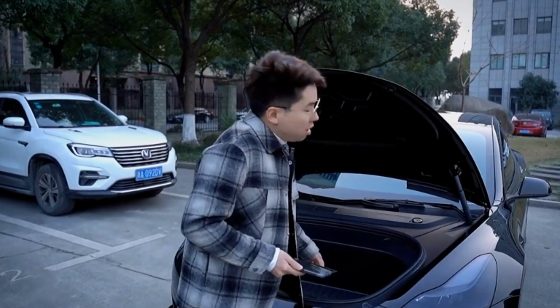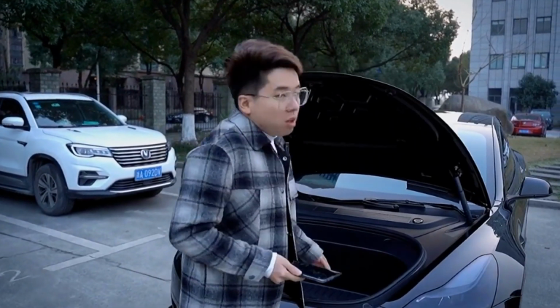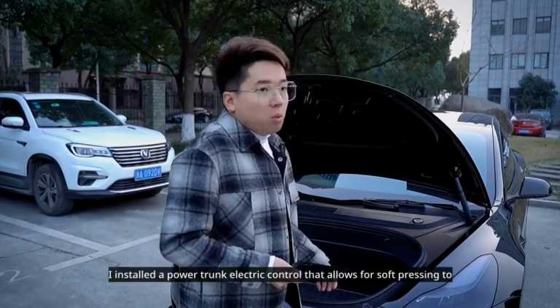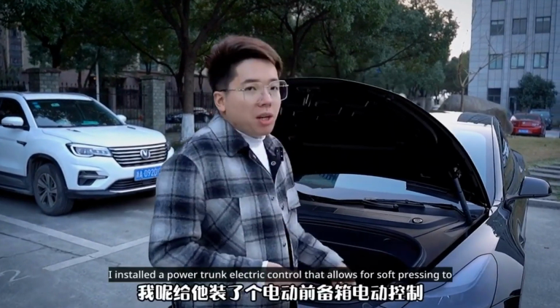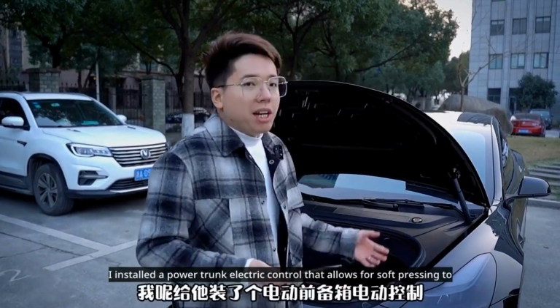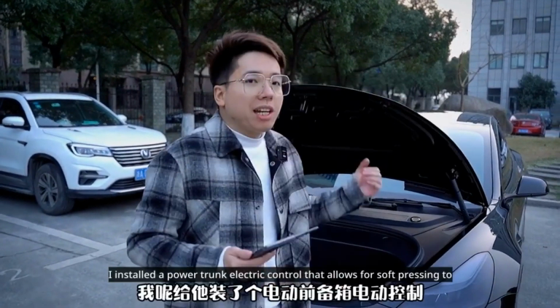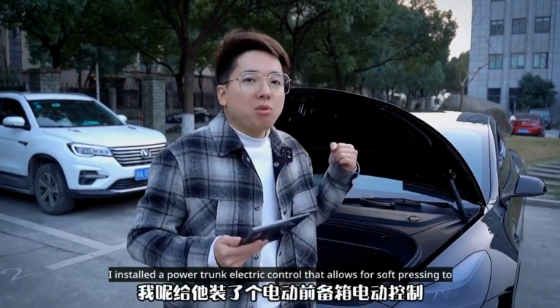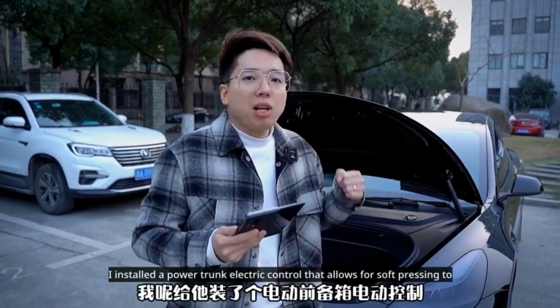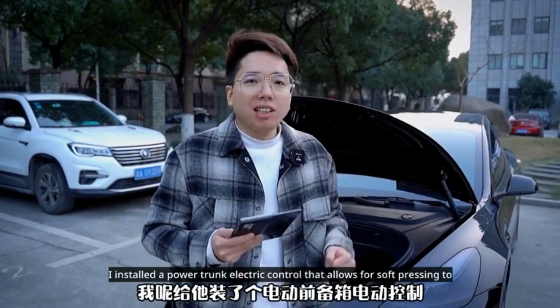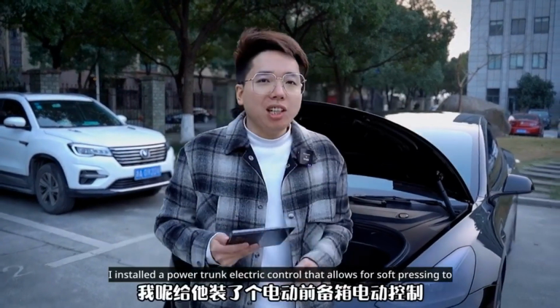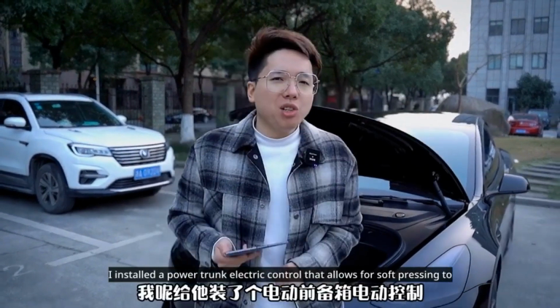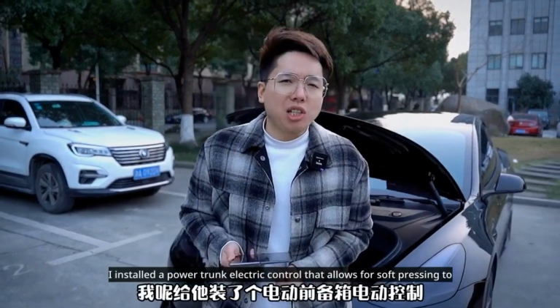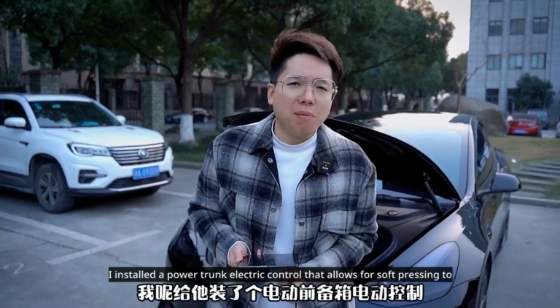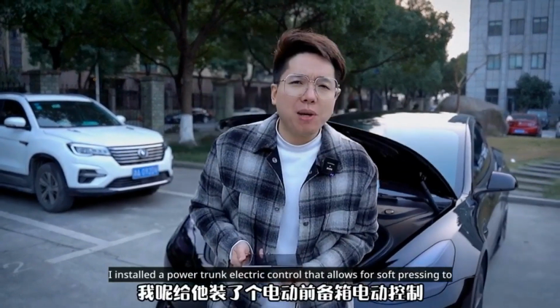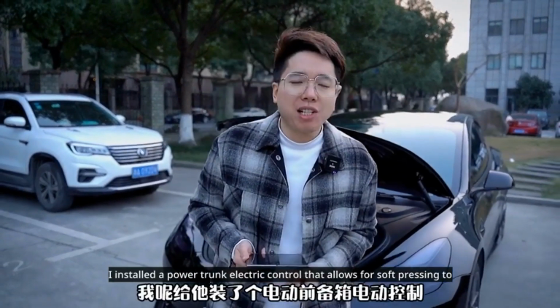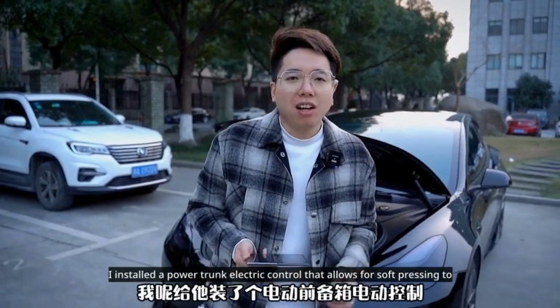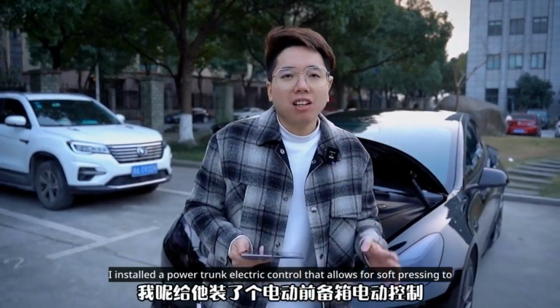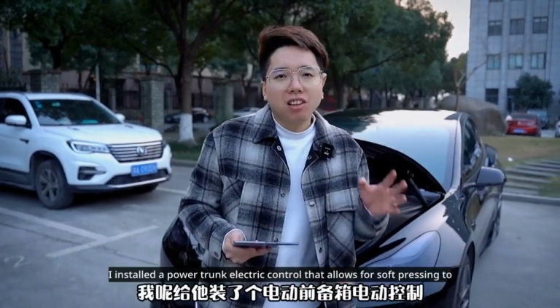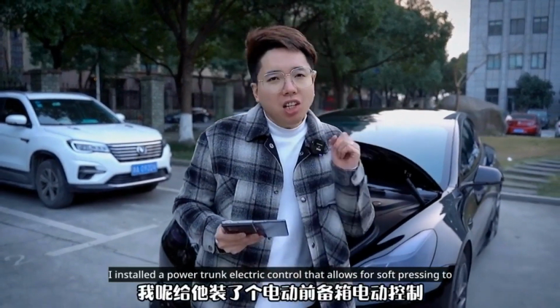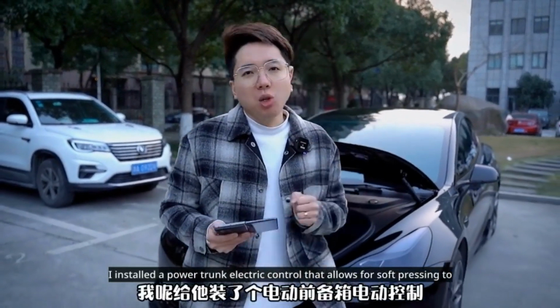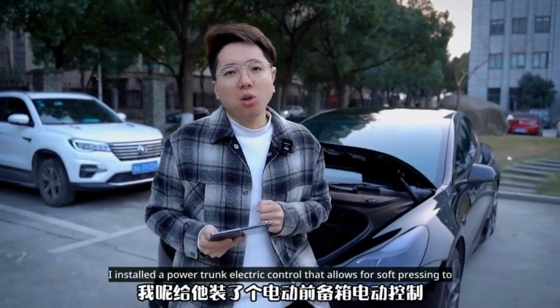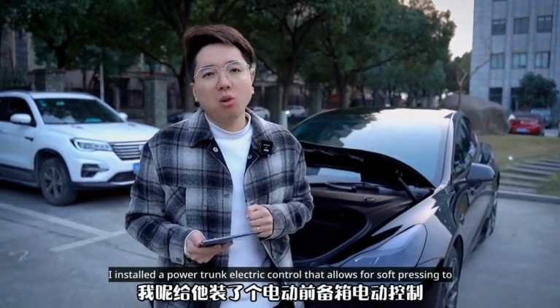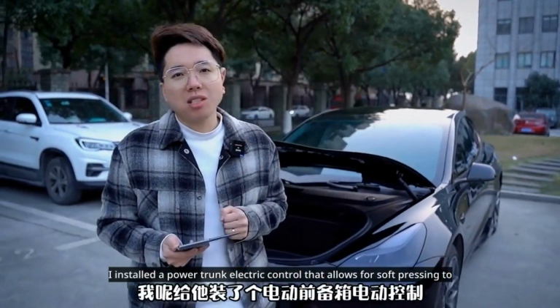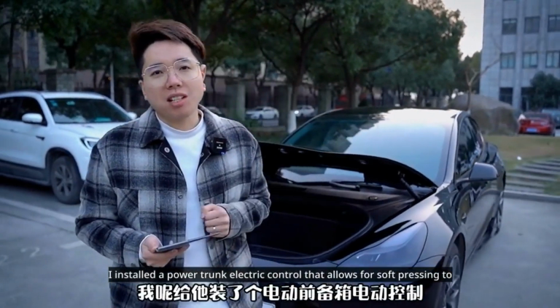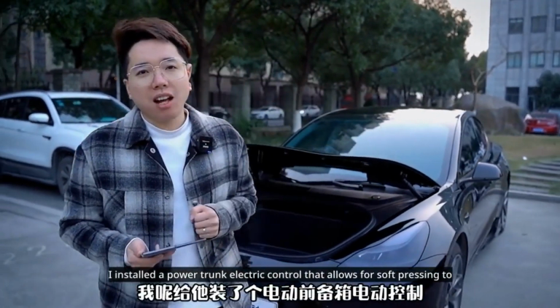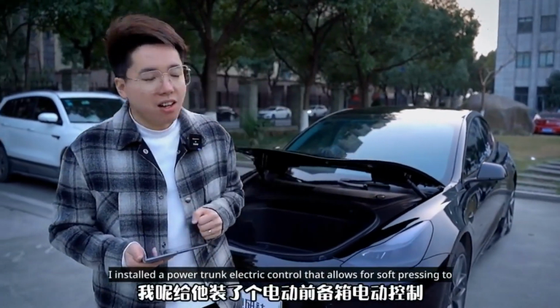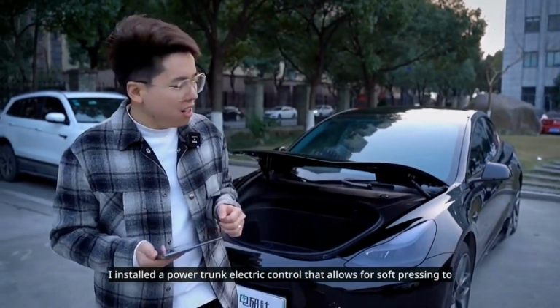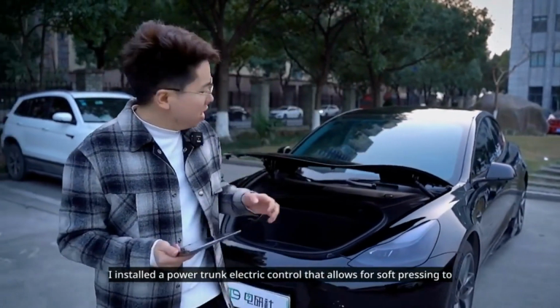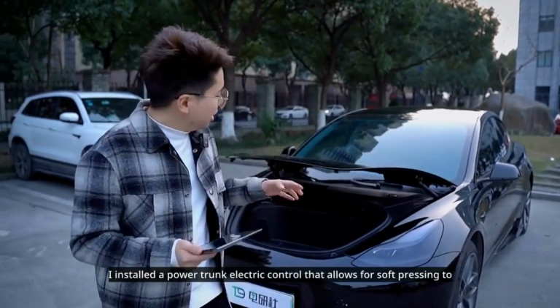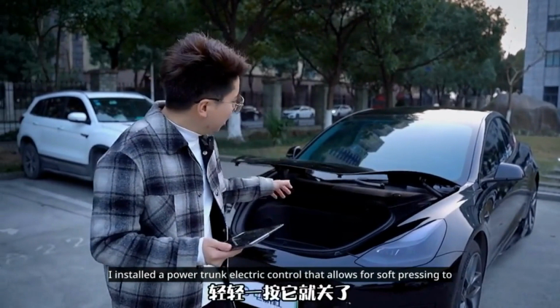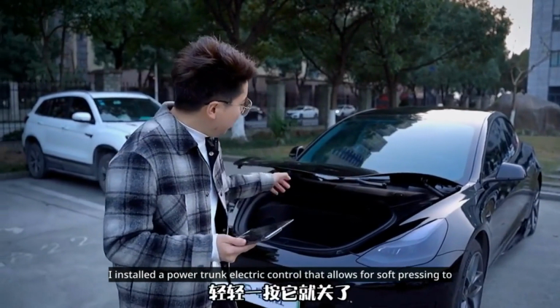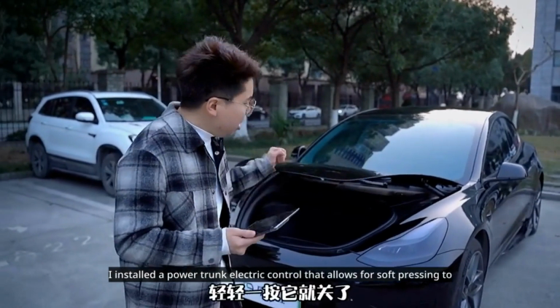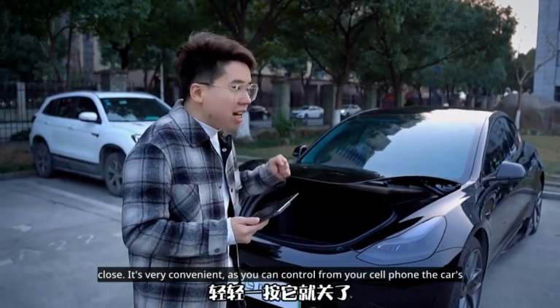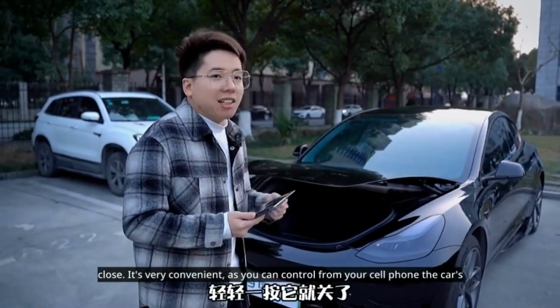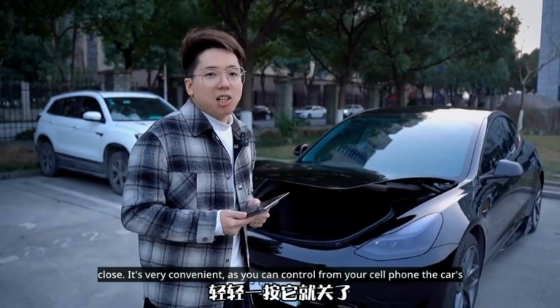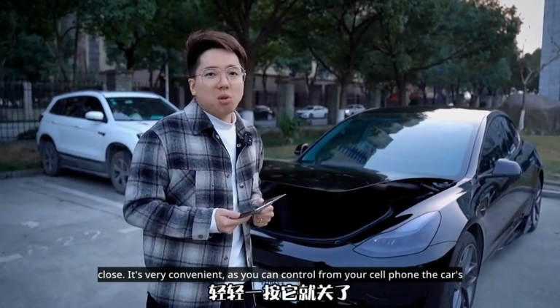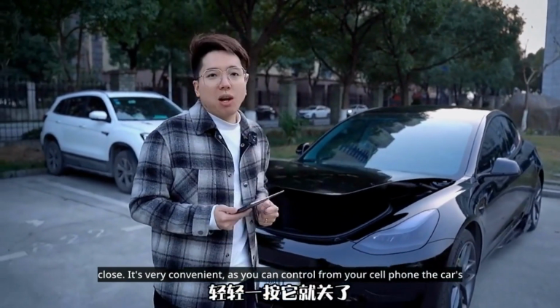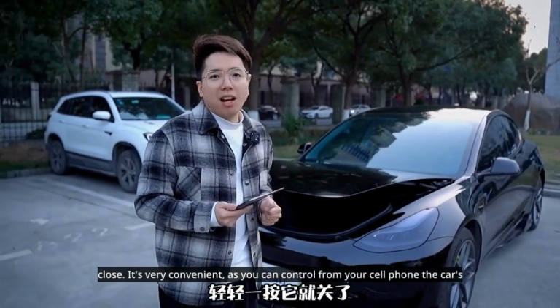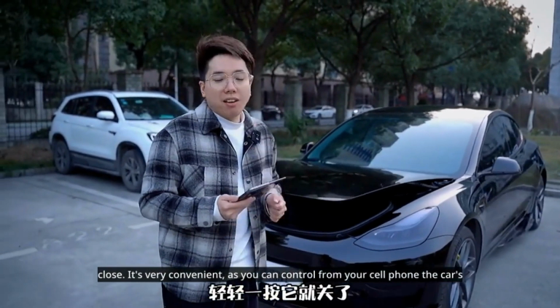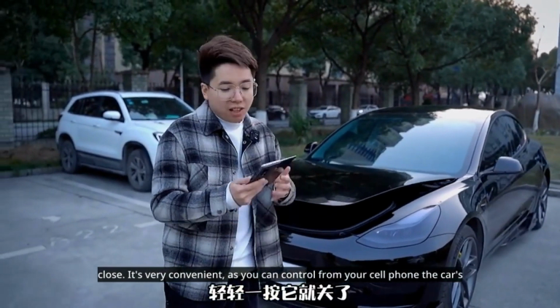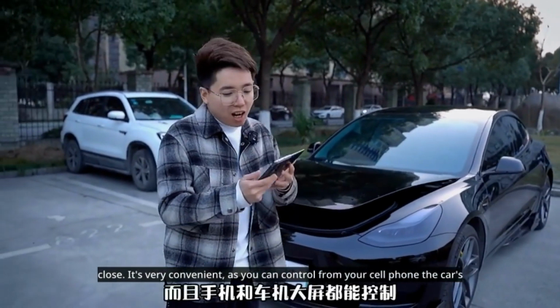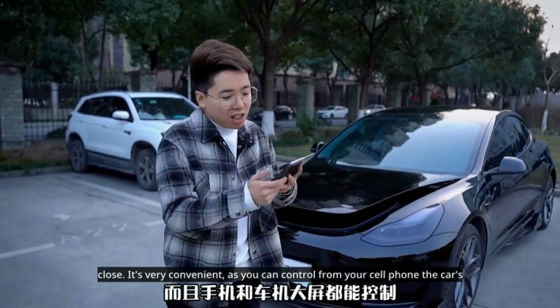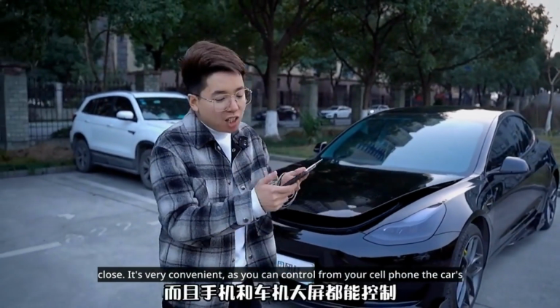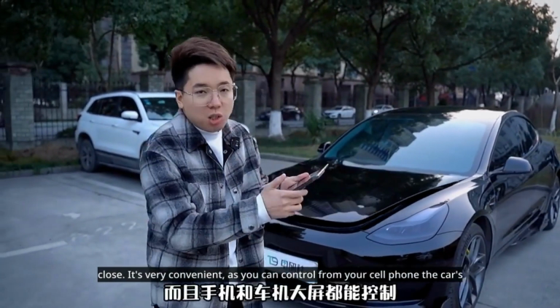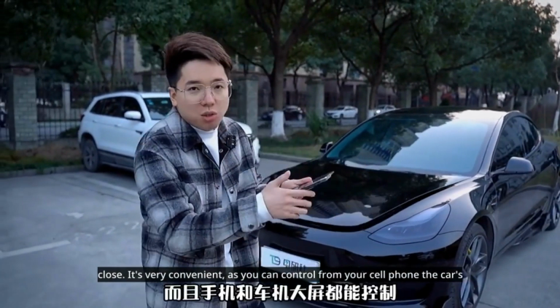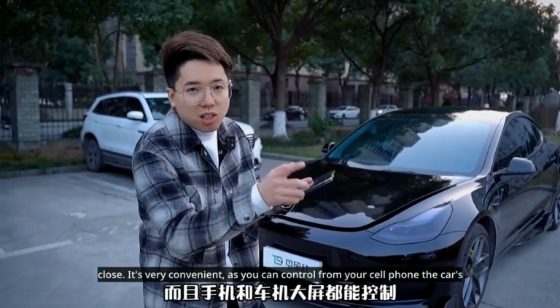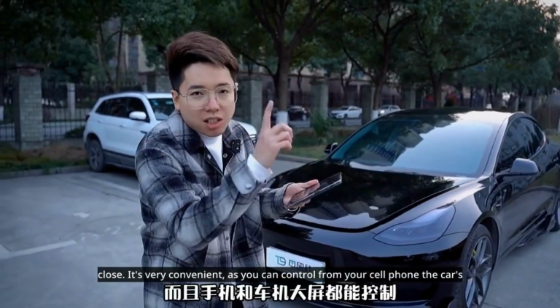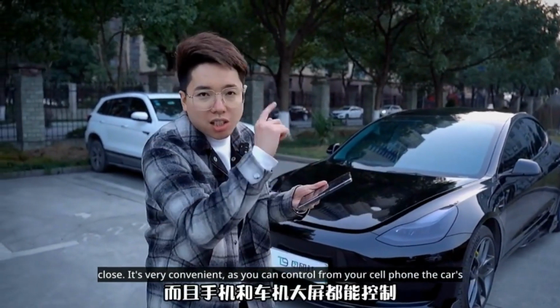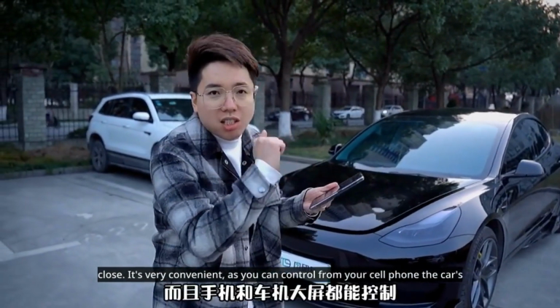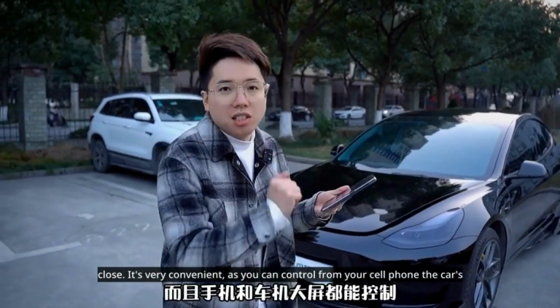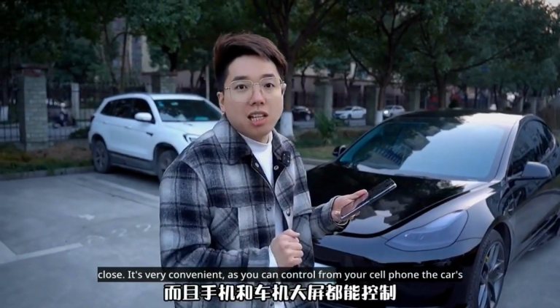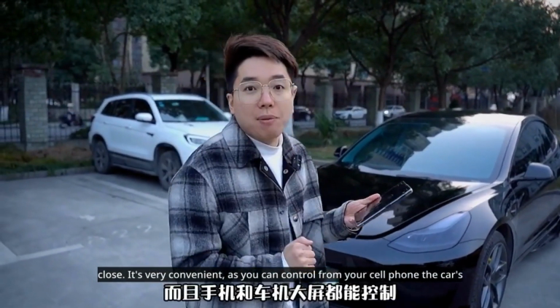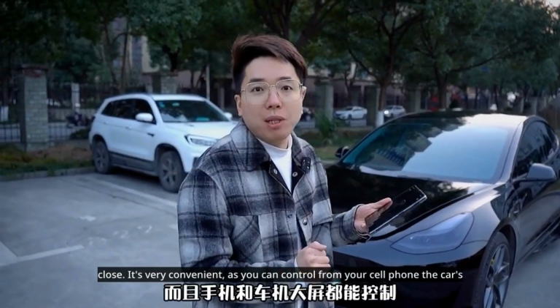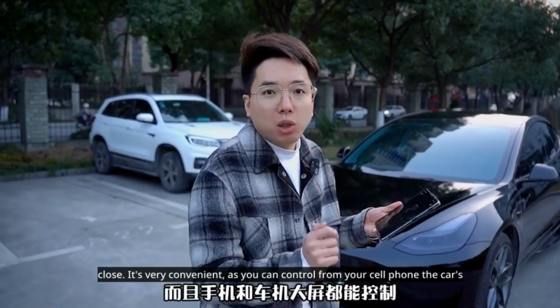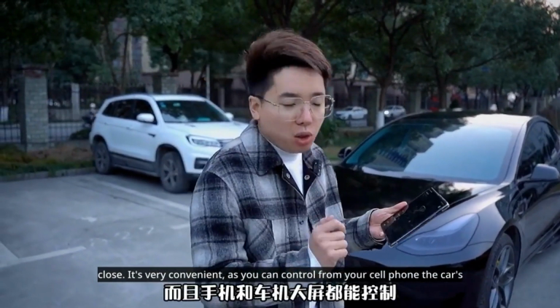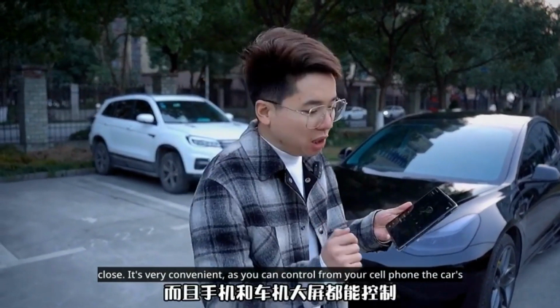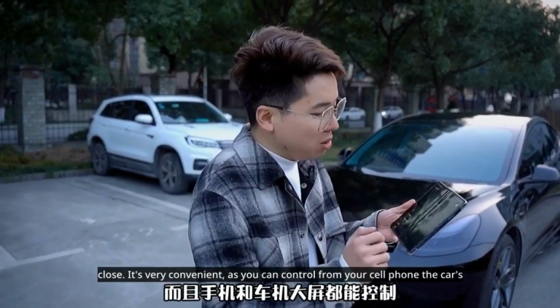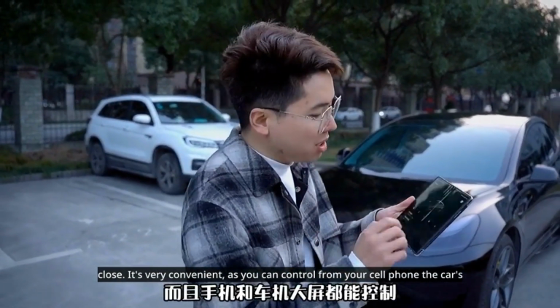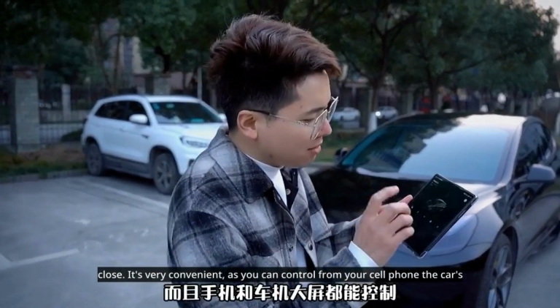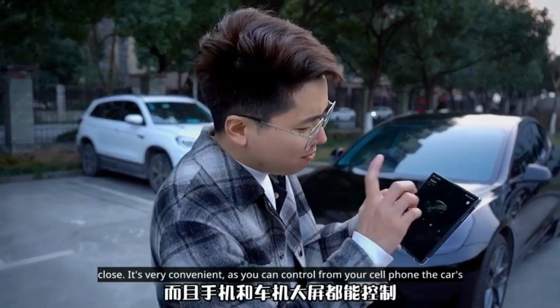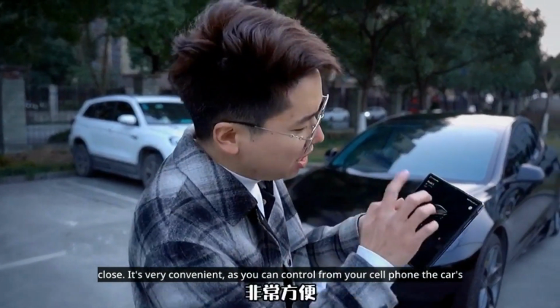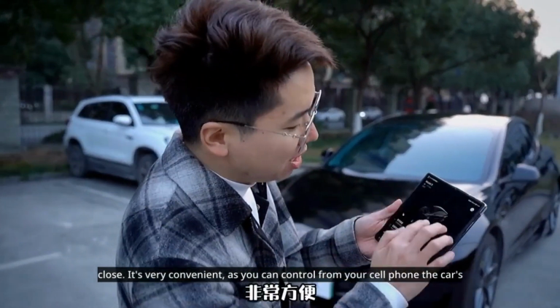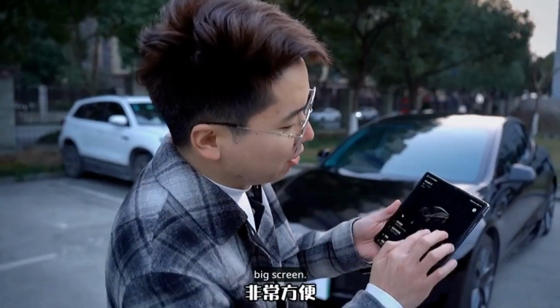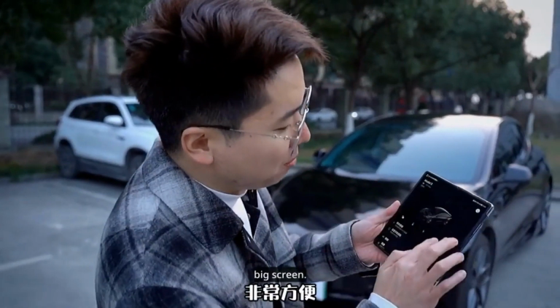I installed a power trunk electric control that allows for soft pressing to close. It's very convenient, as you can control it from your cell phone or the car's big screen.